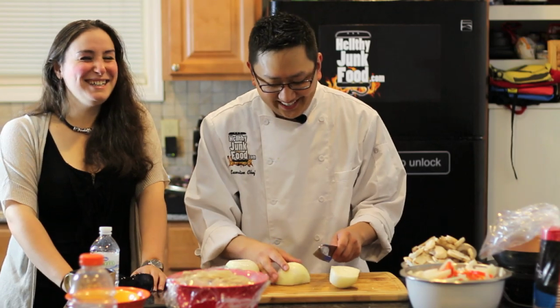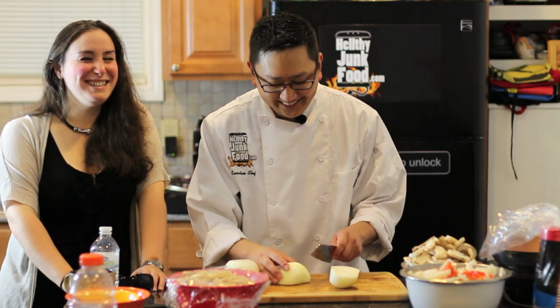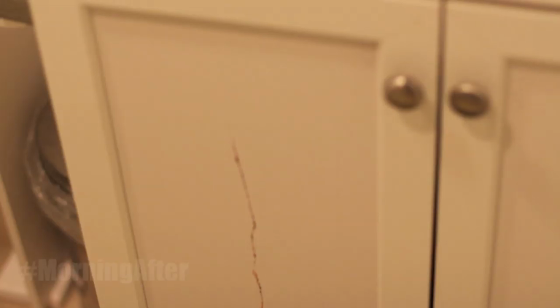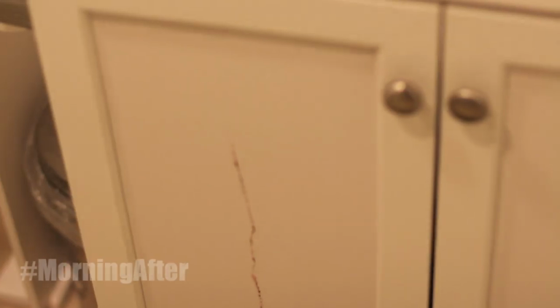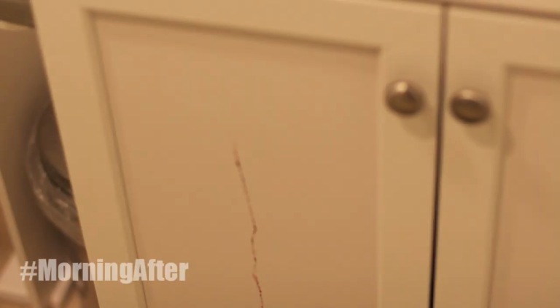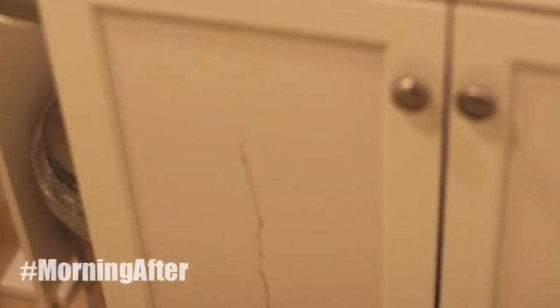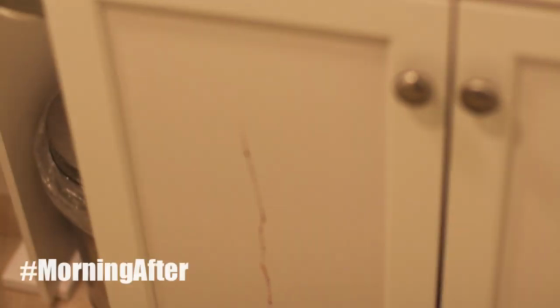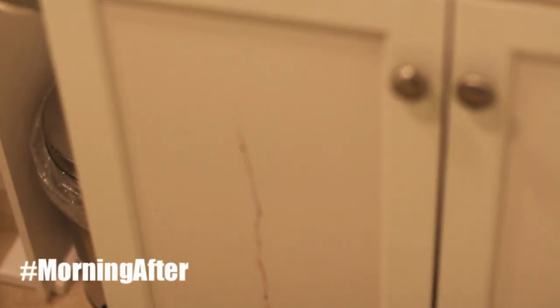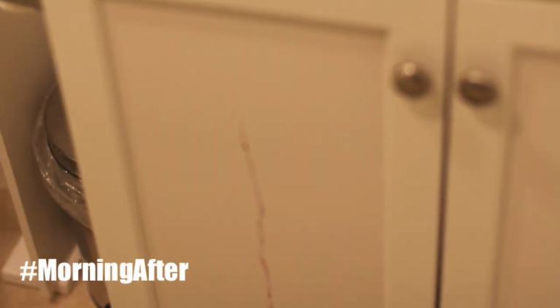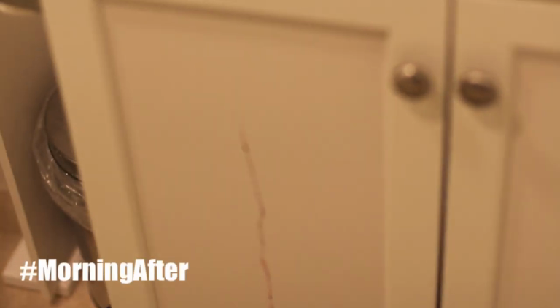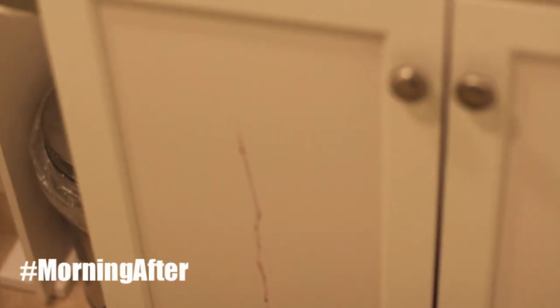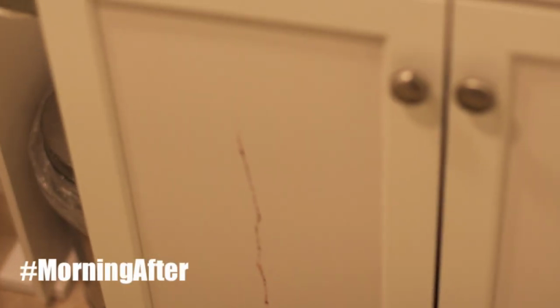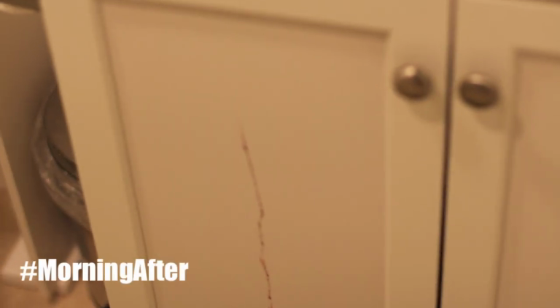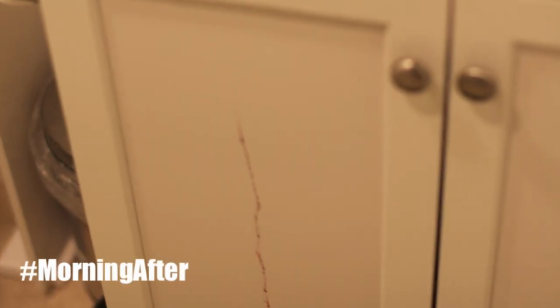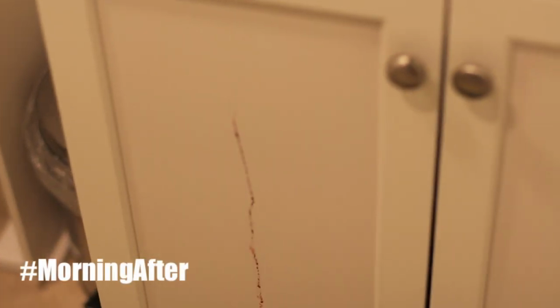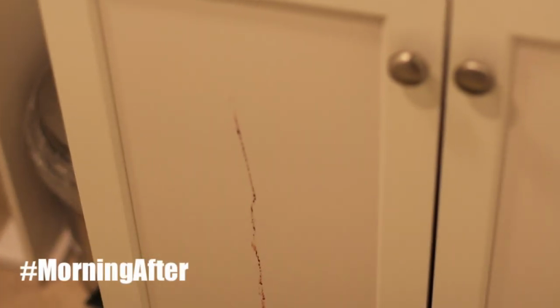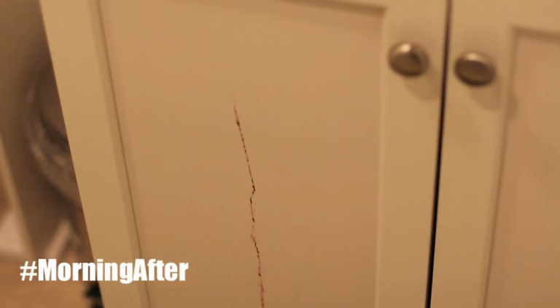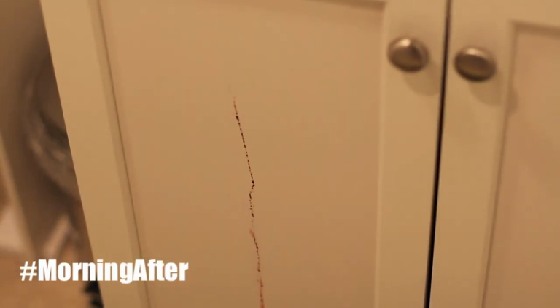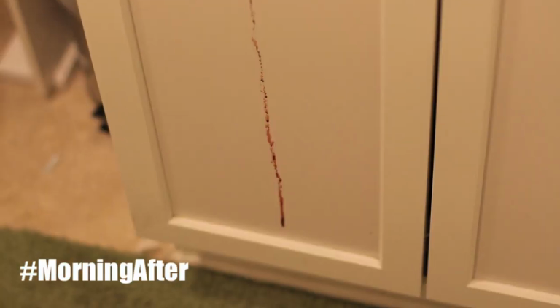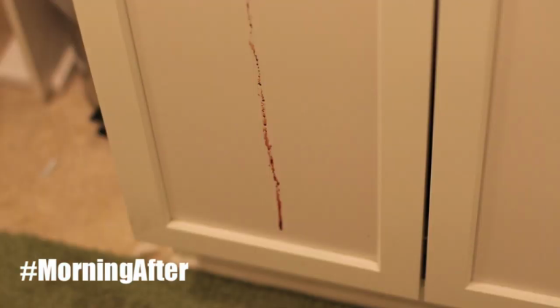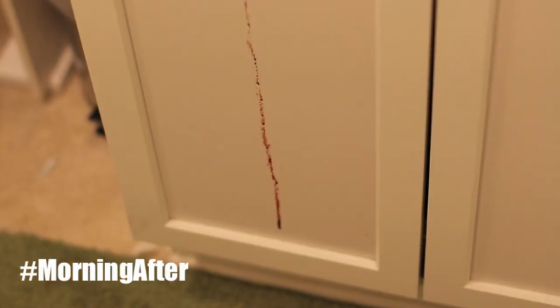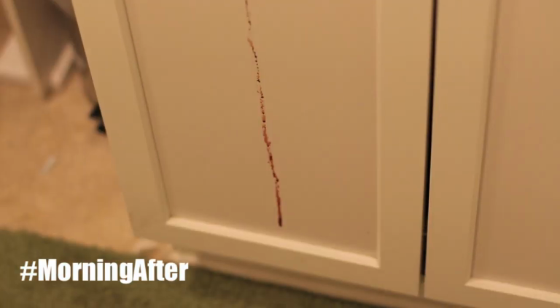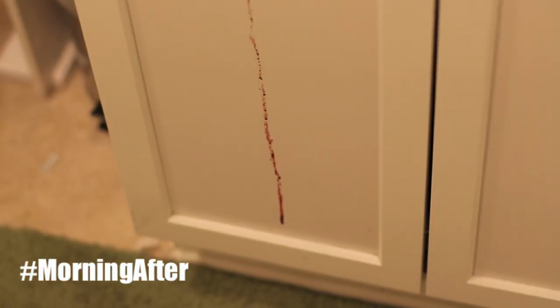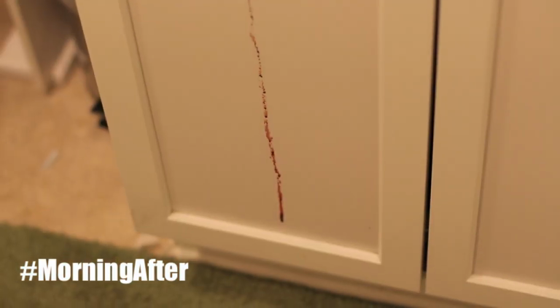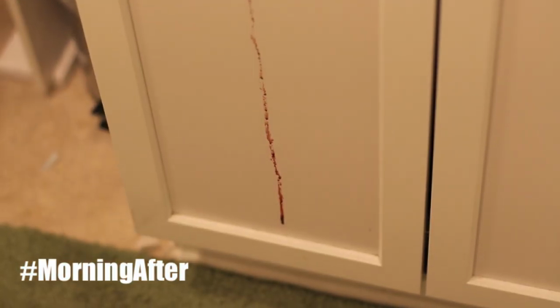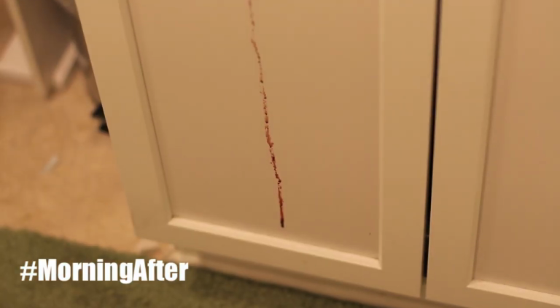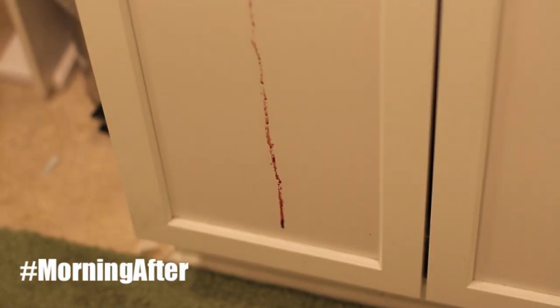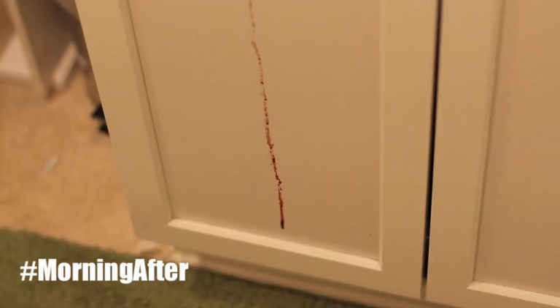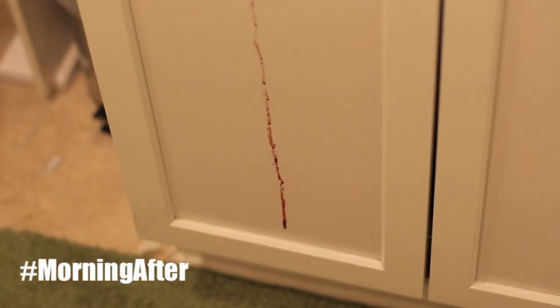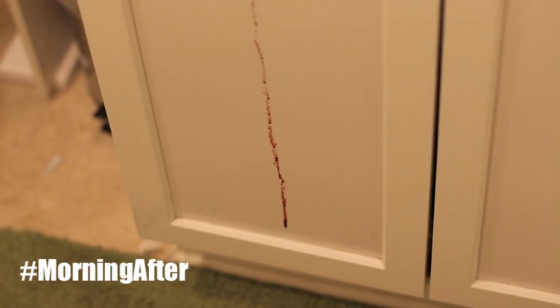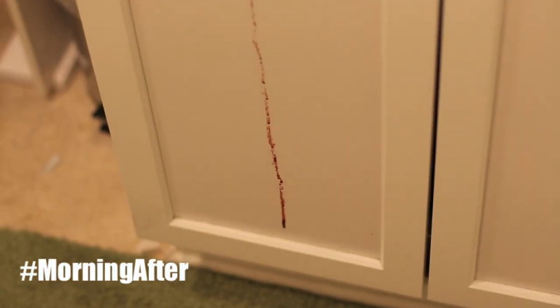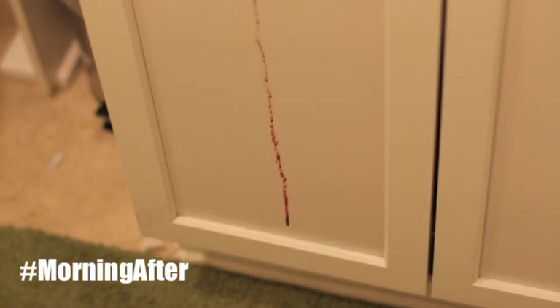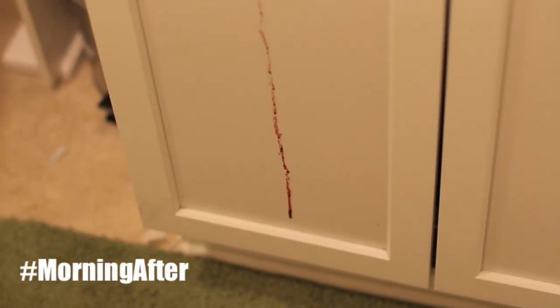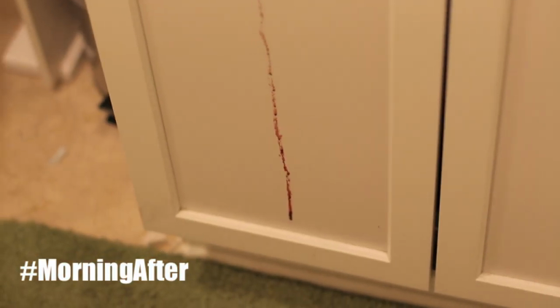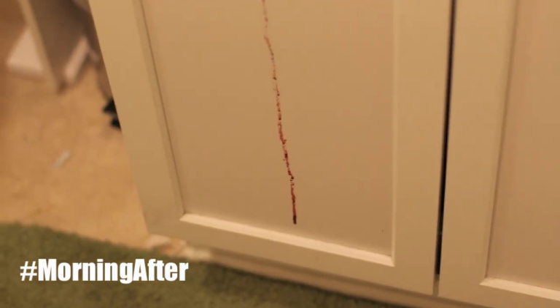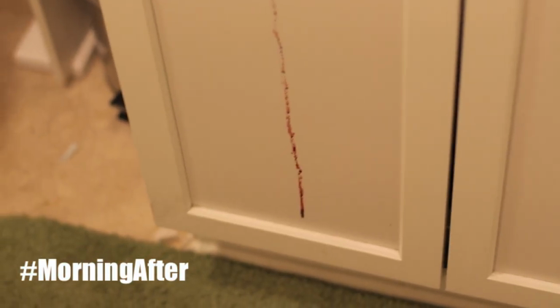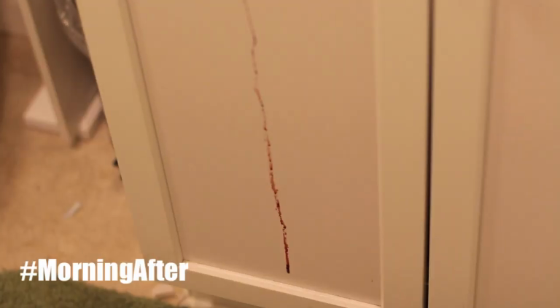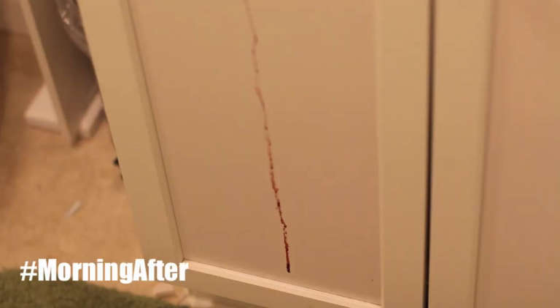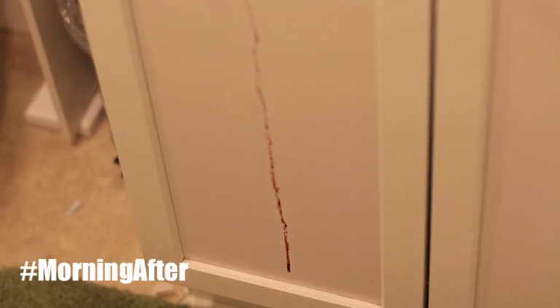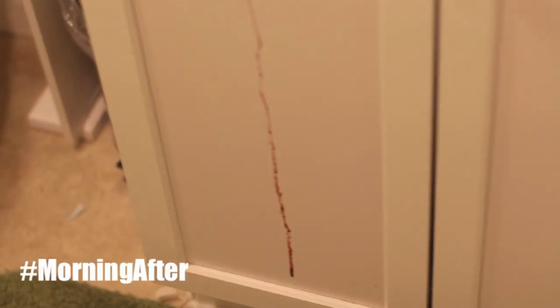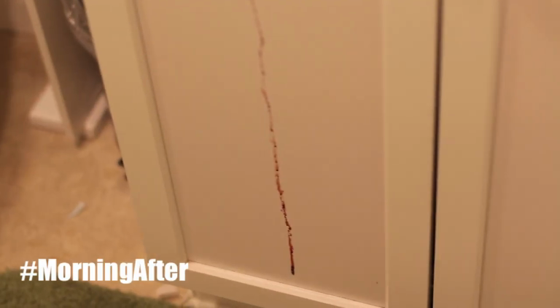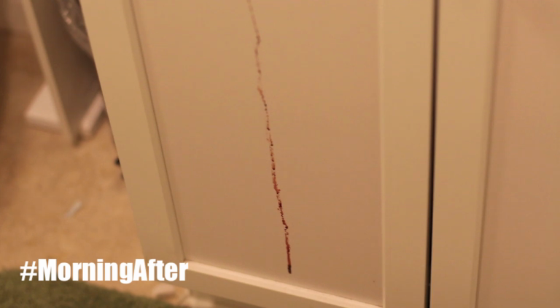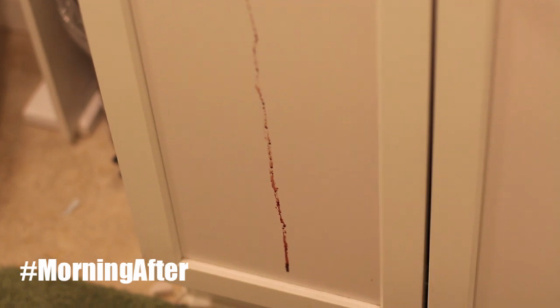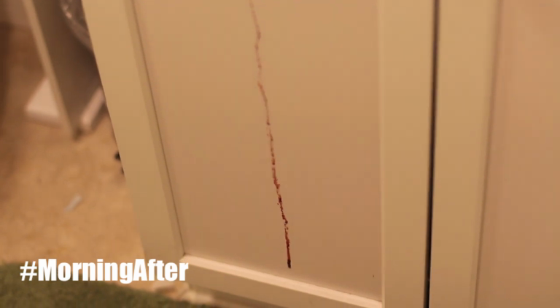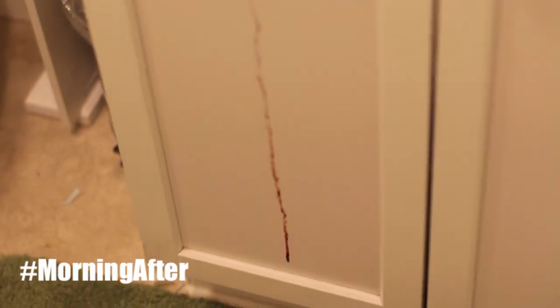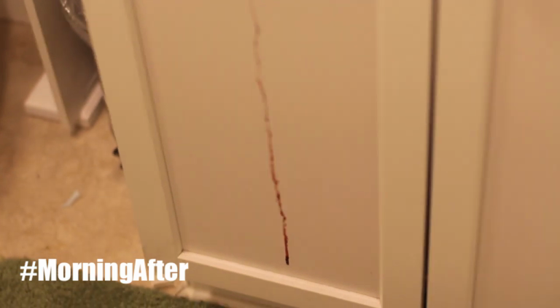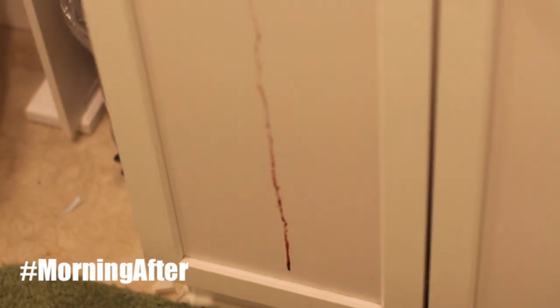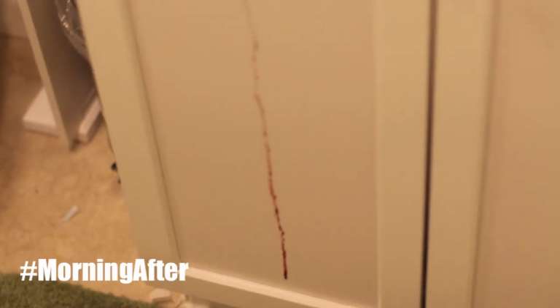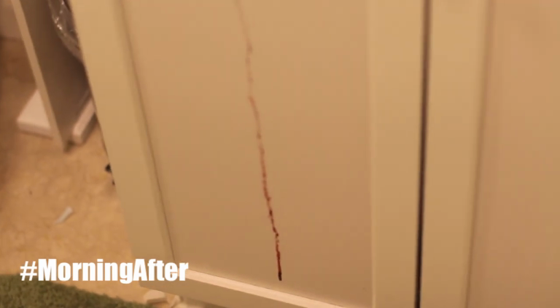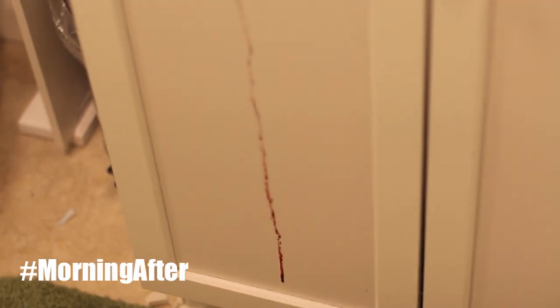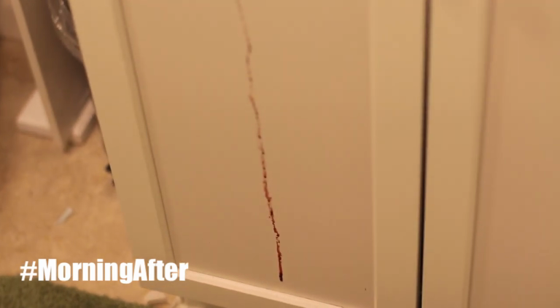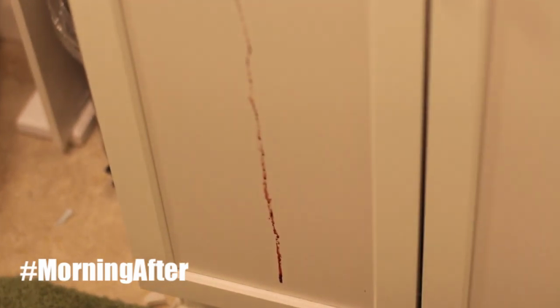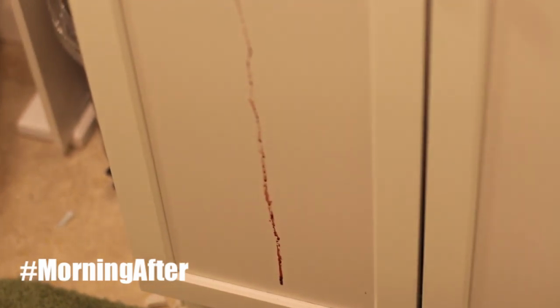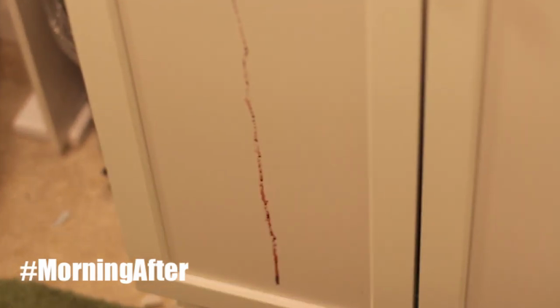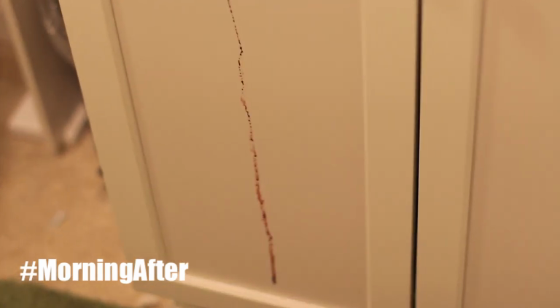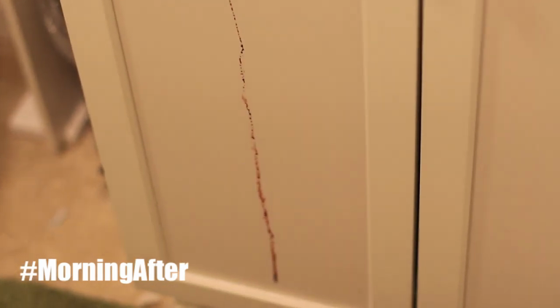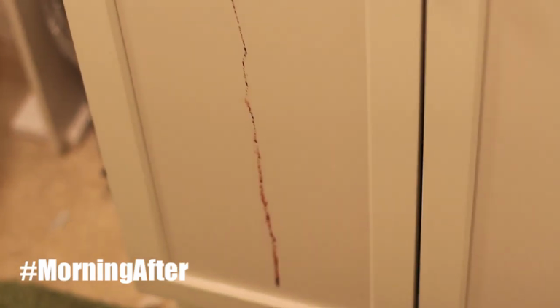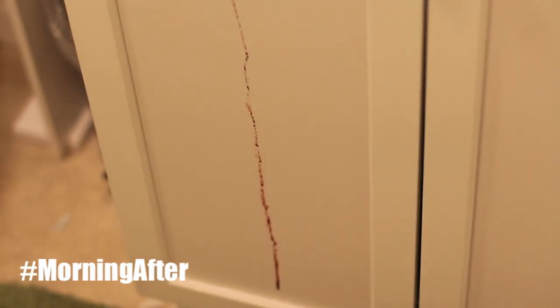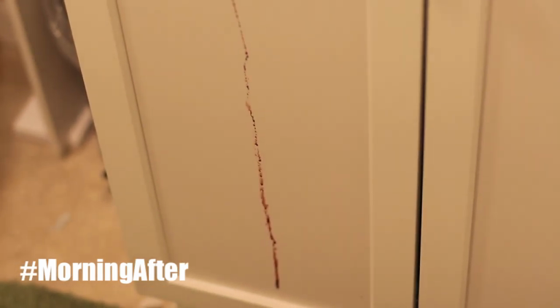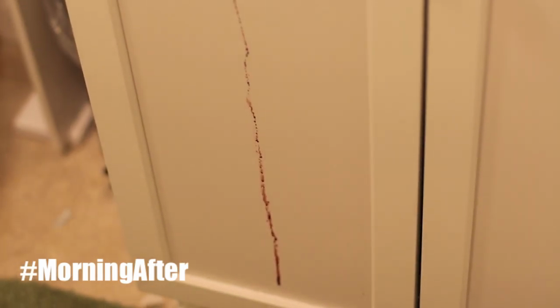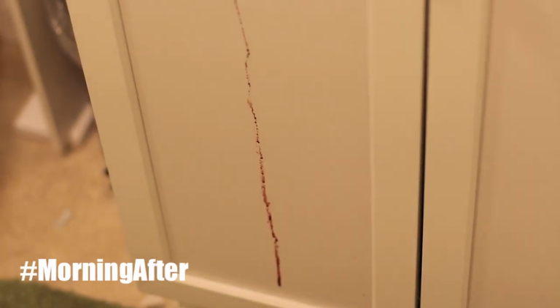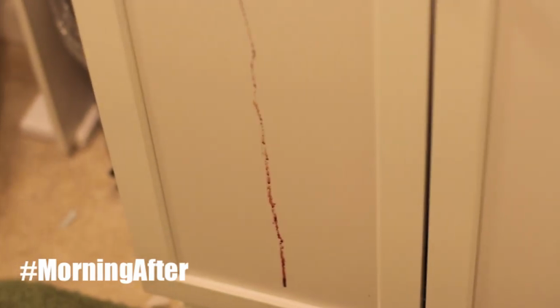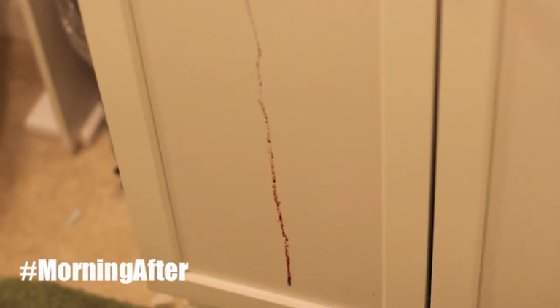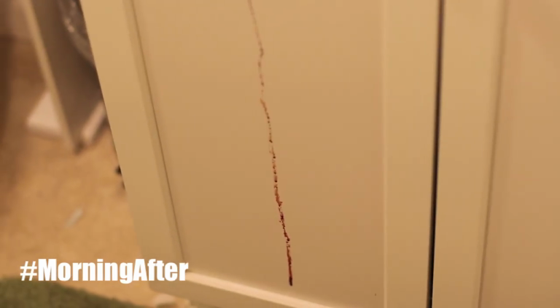This is how you know you had a good night — a lot of alcohol in that blood. I bet if I were to lick that blood I'd get drunk again!